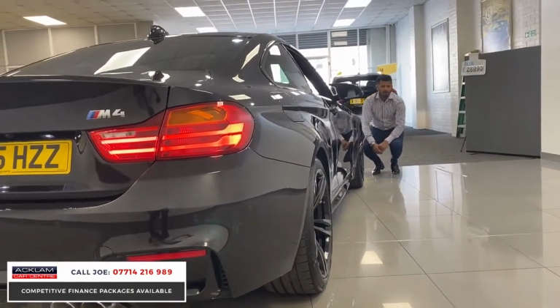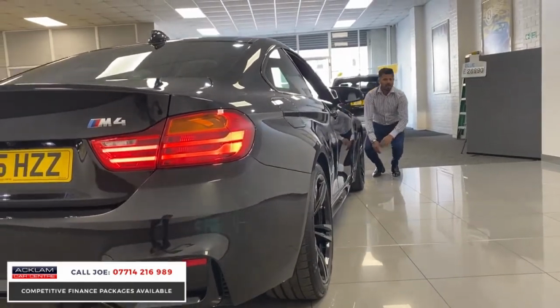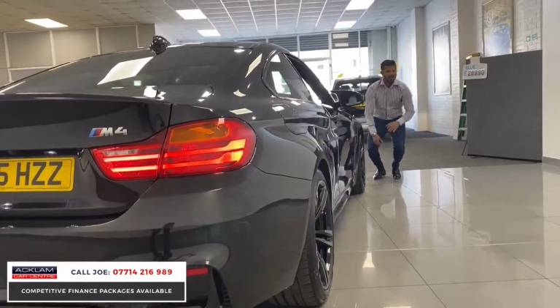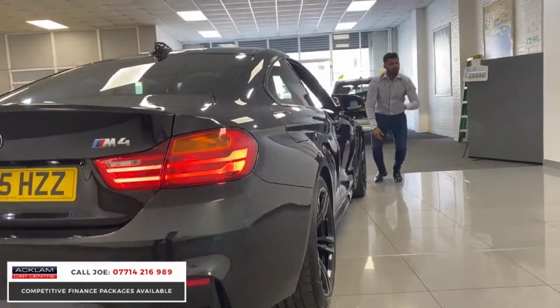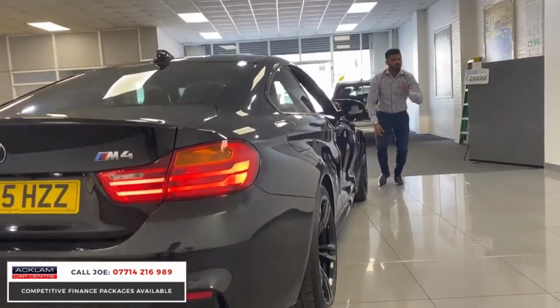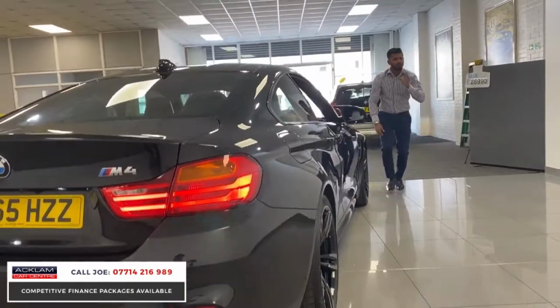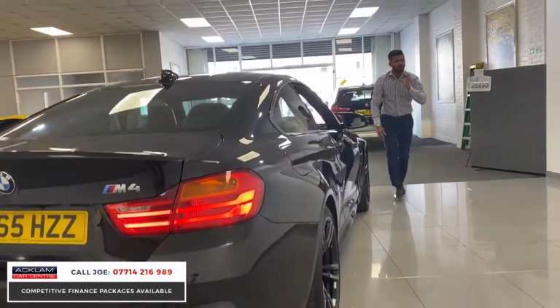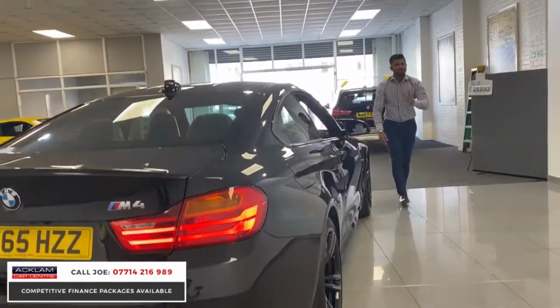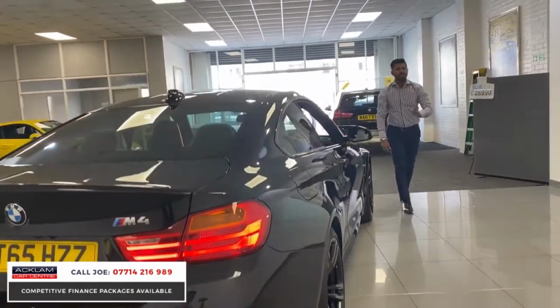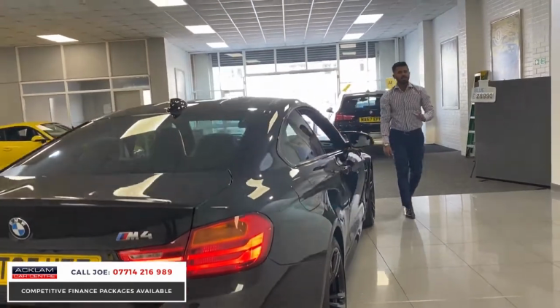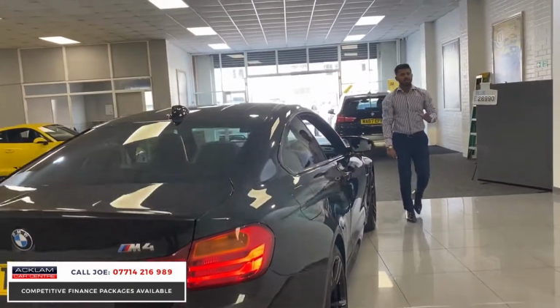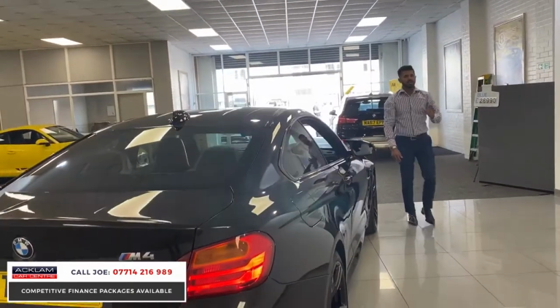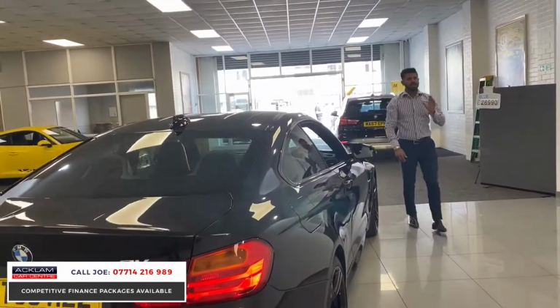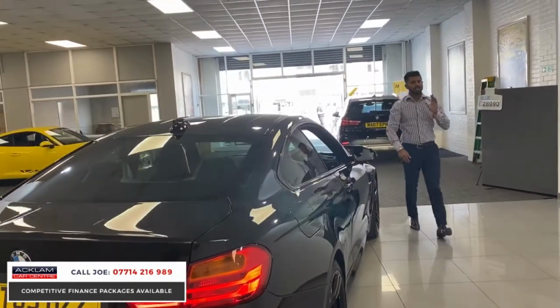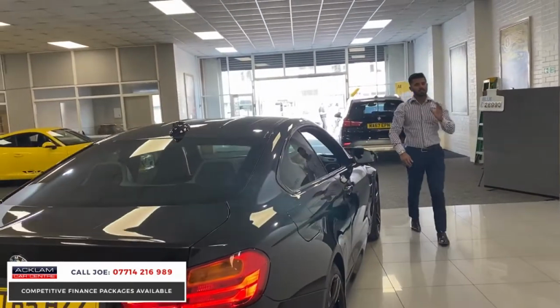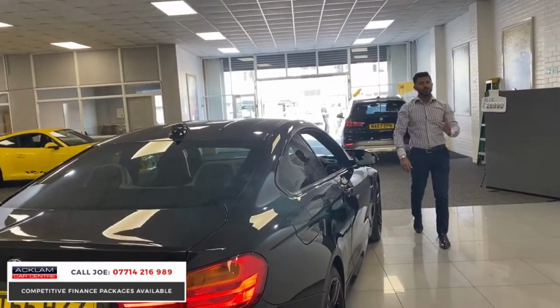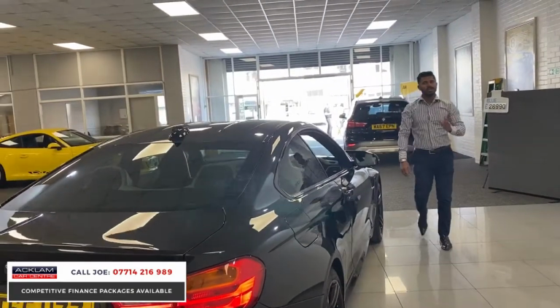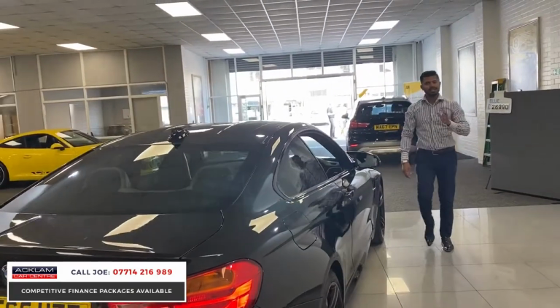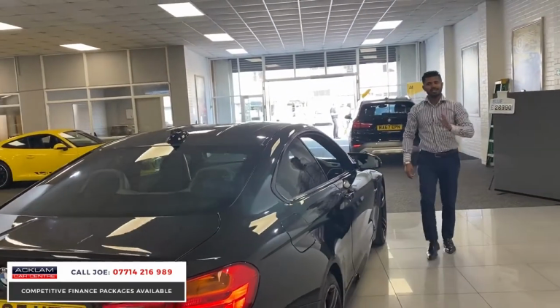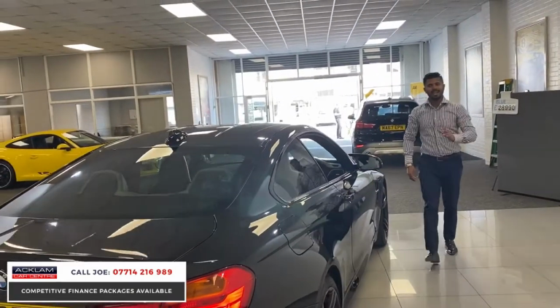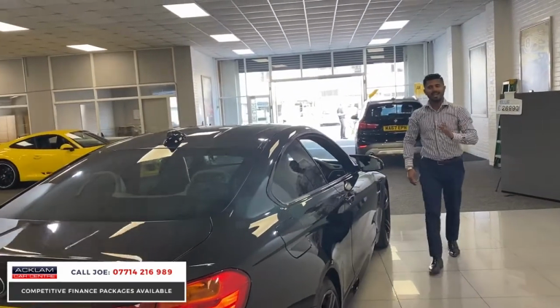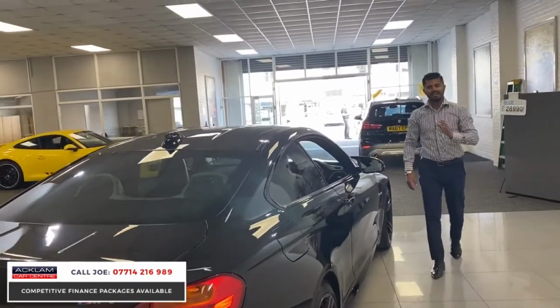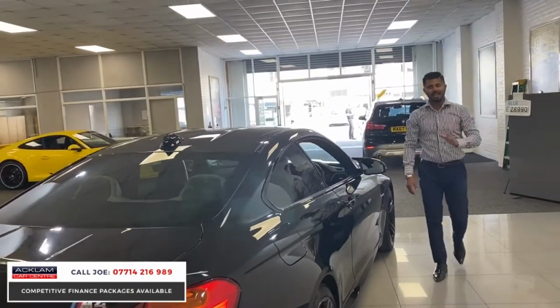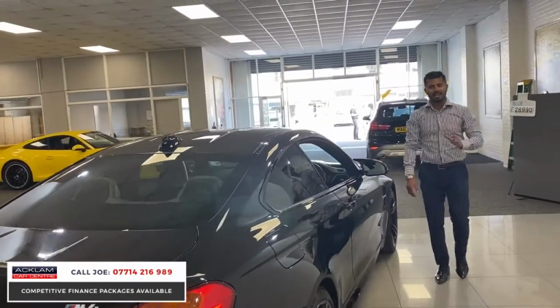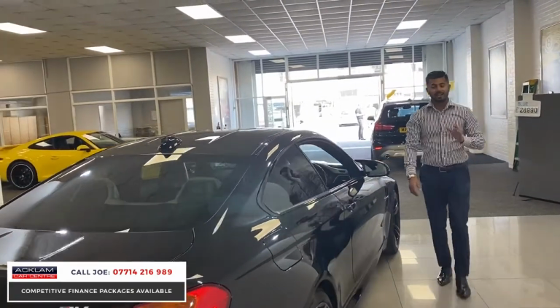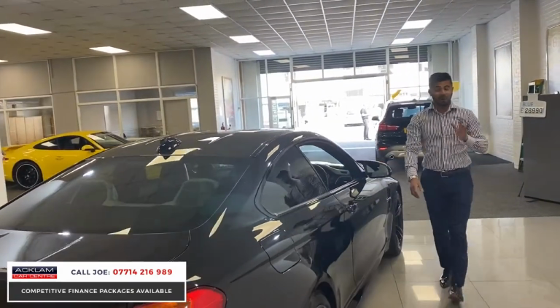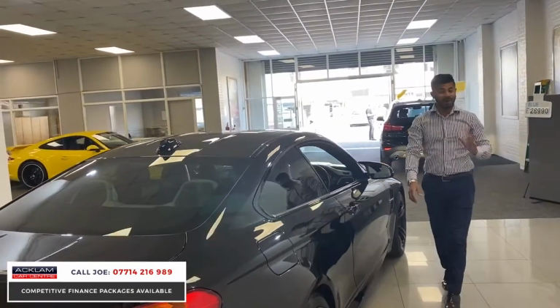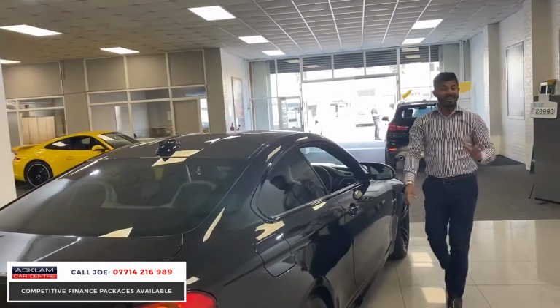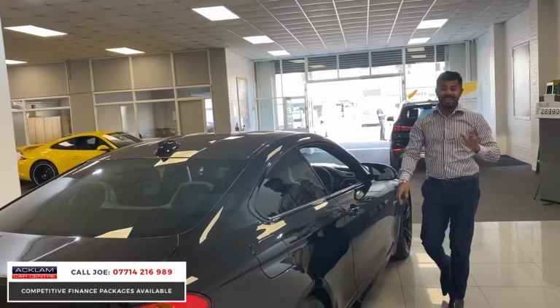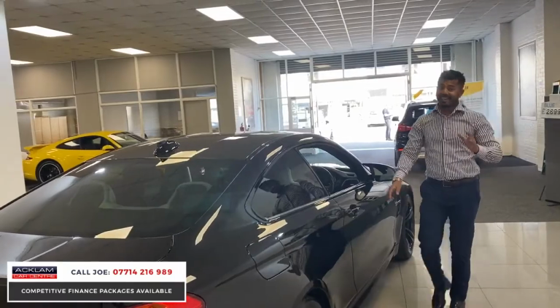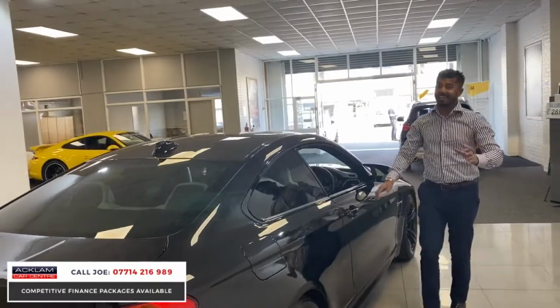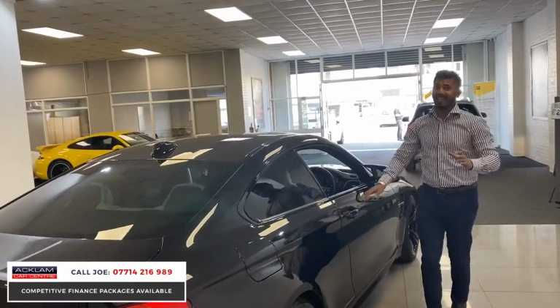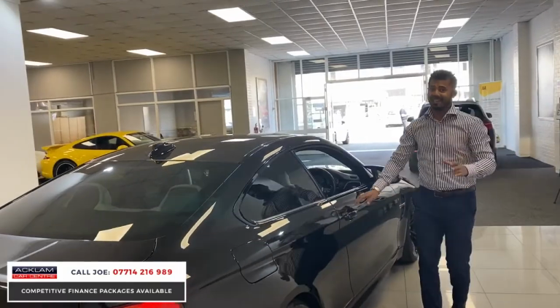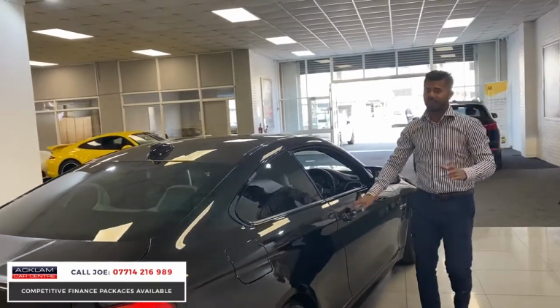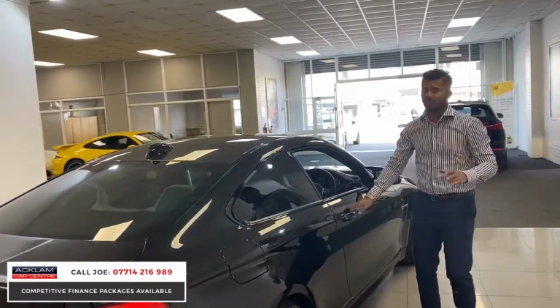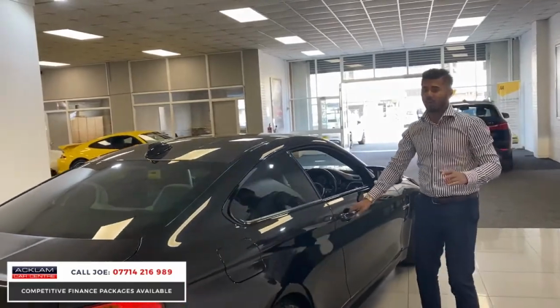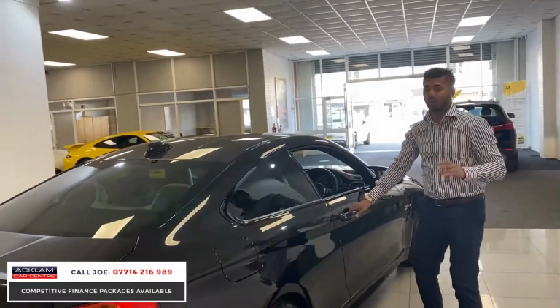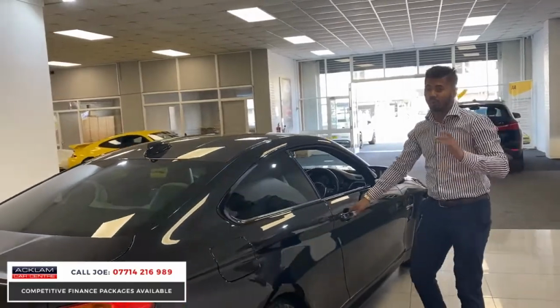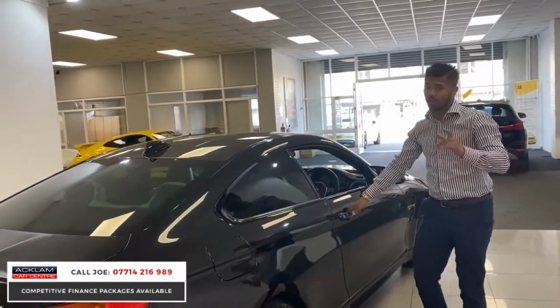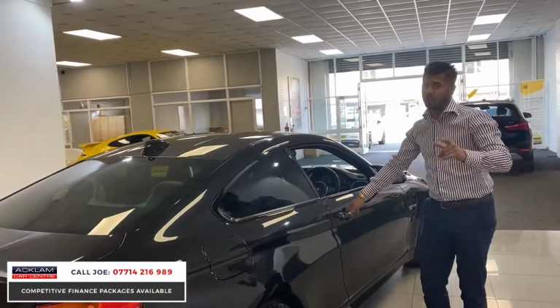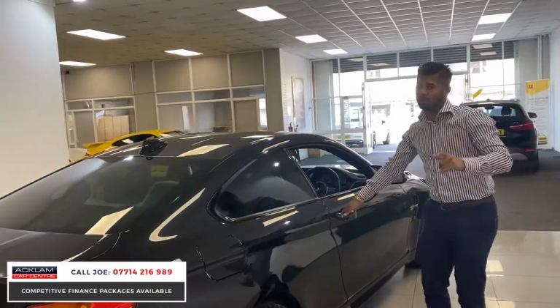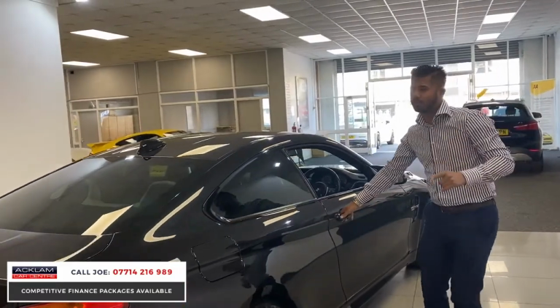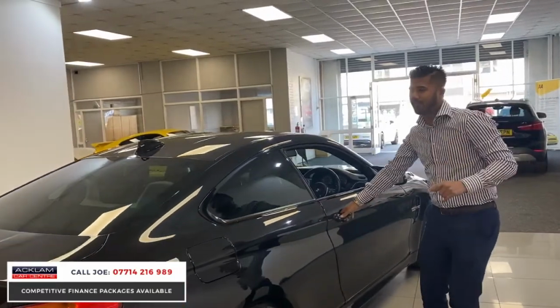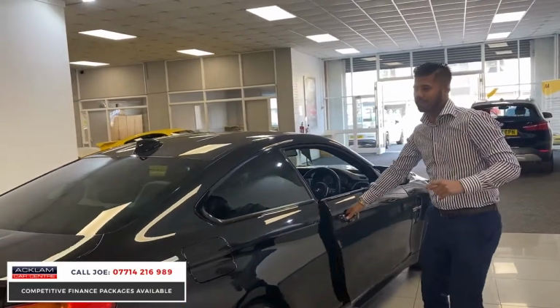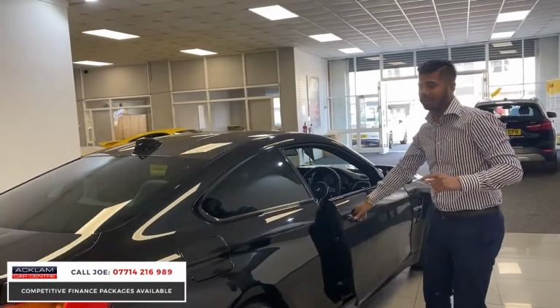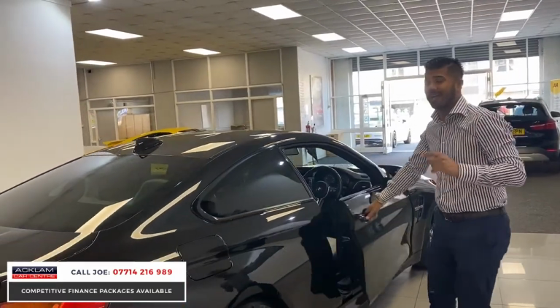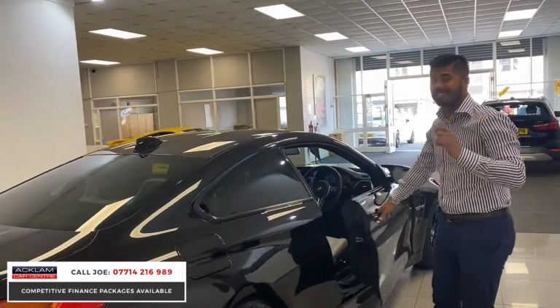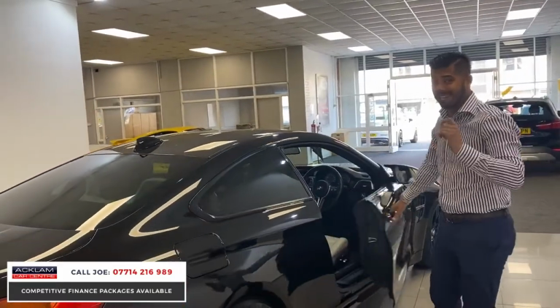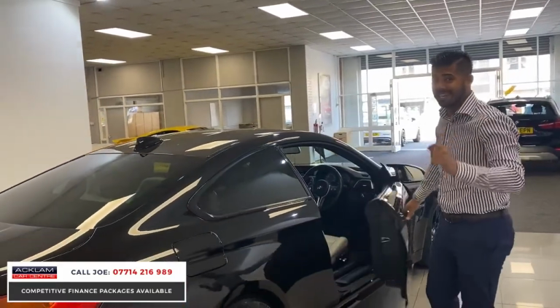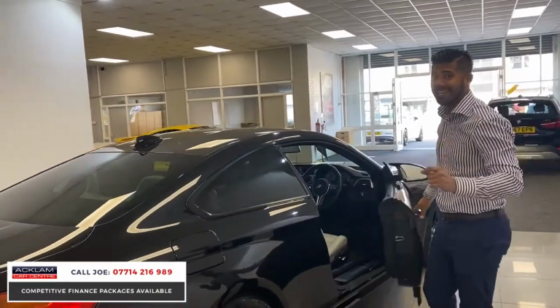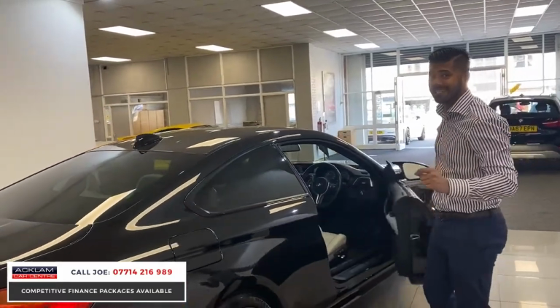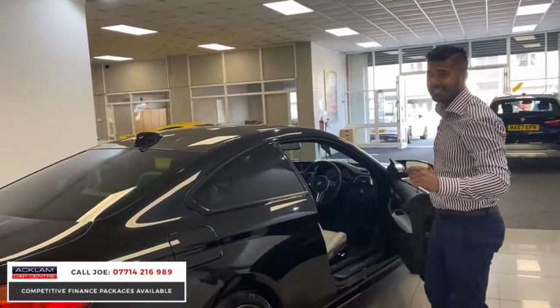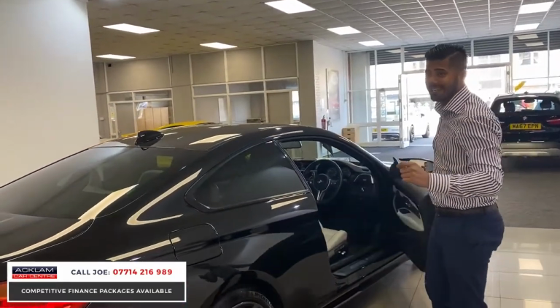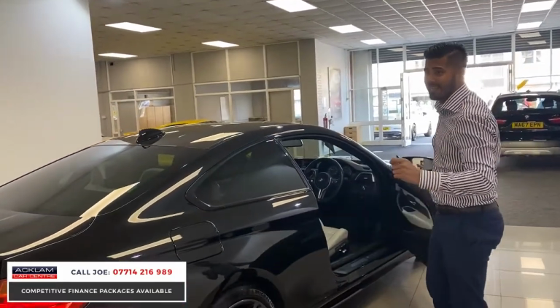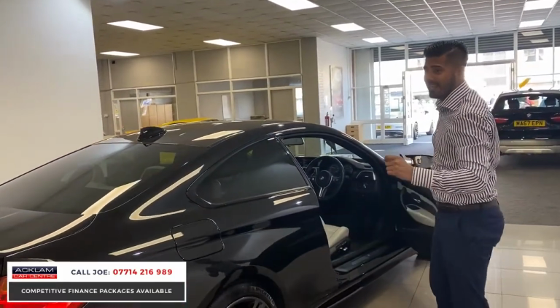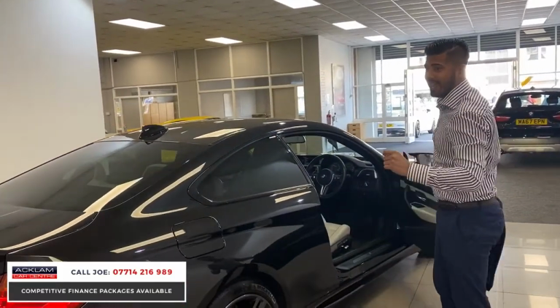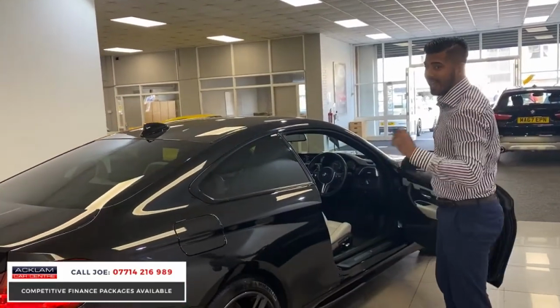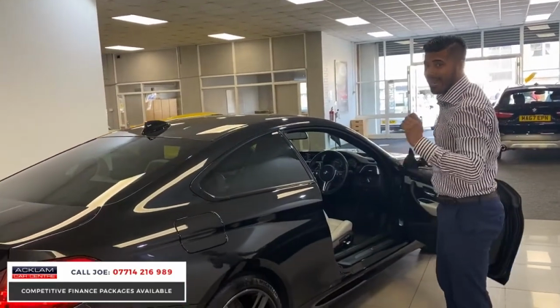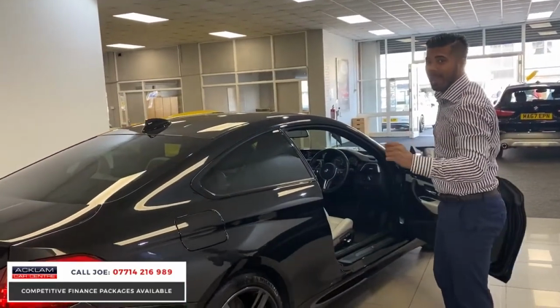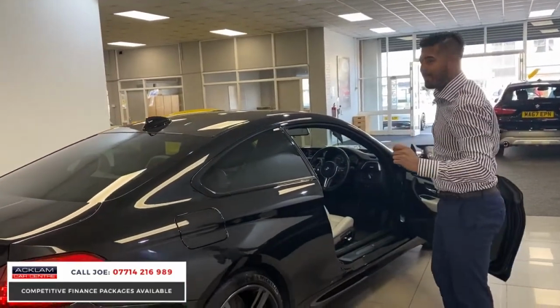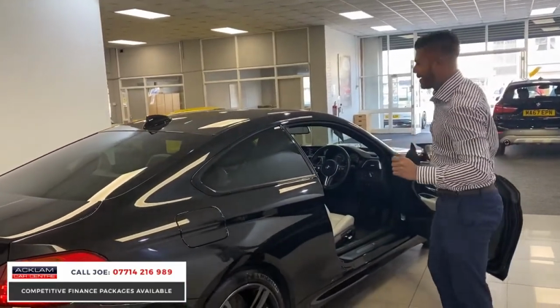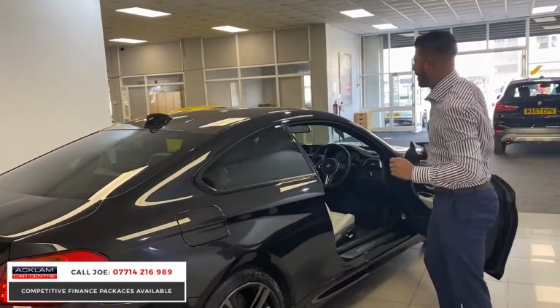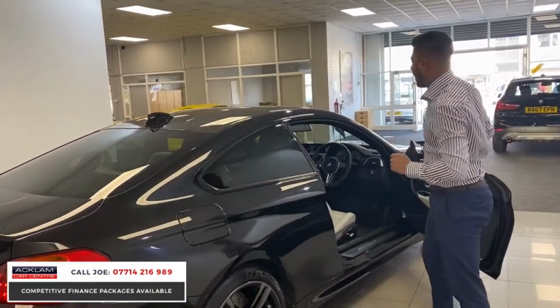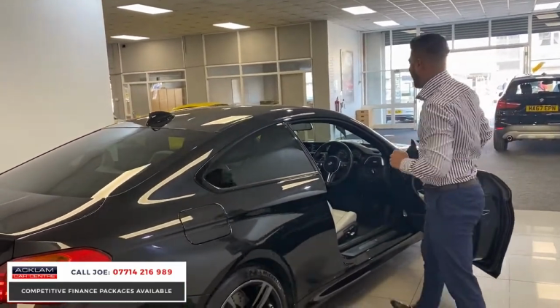But genuinely at £28,990, 32,000 miles — it is an epic car.